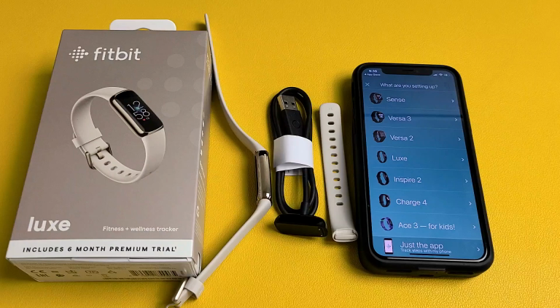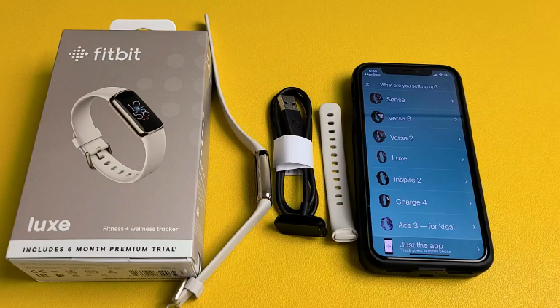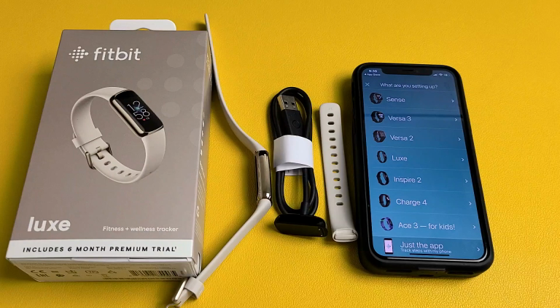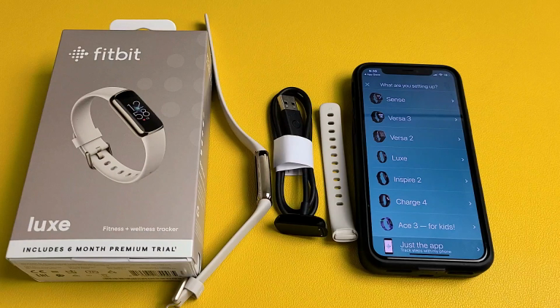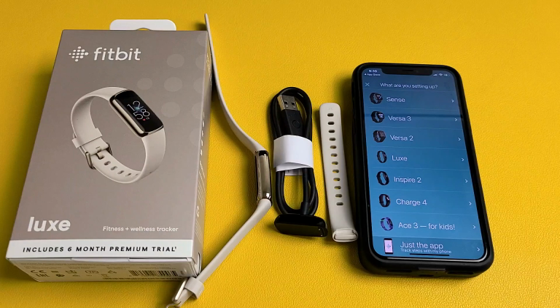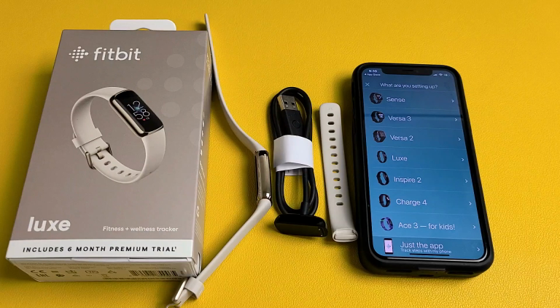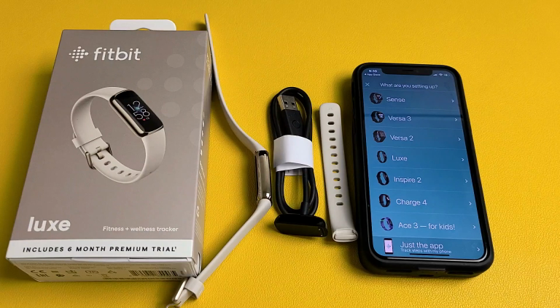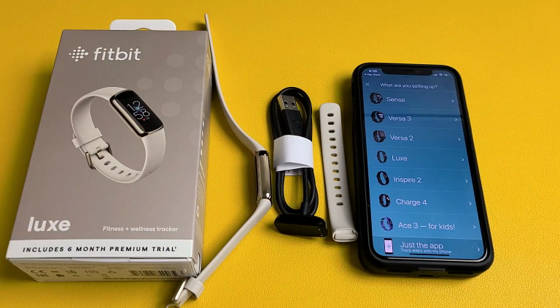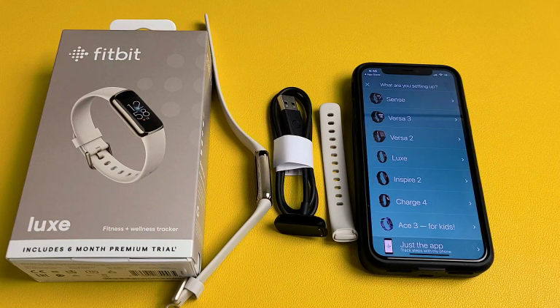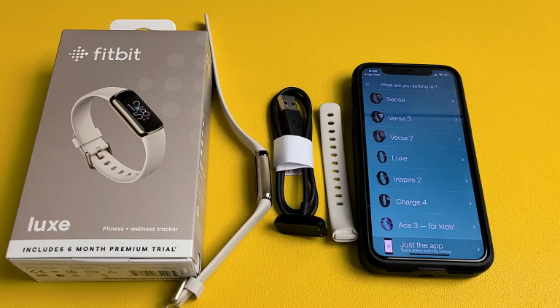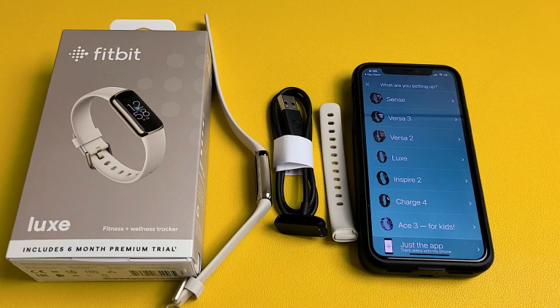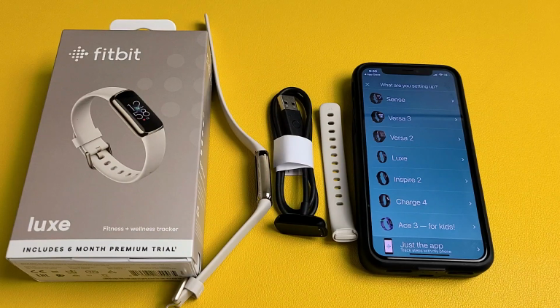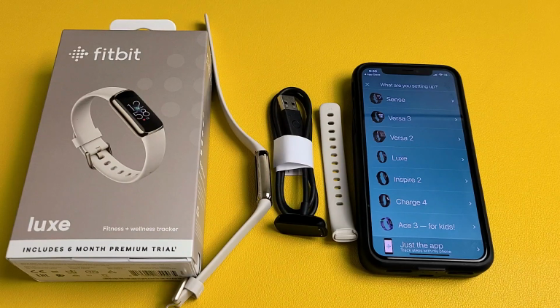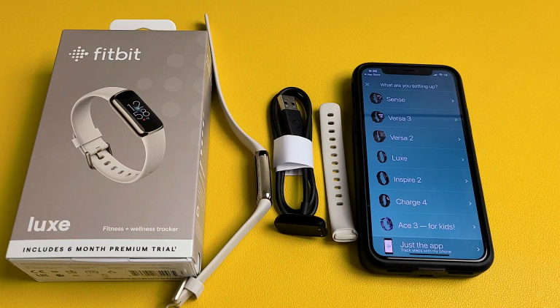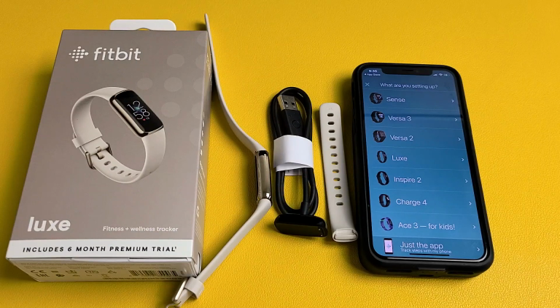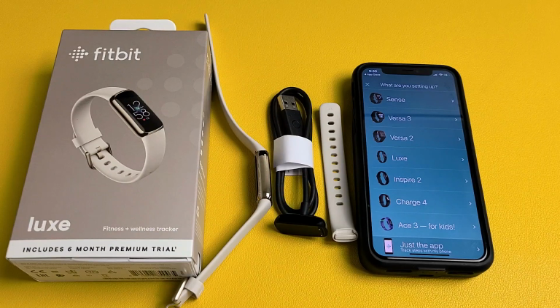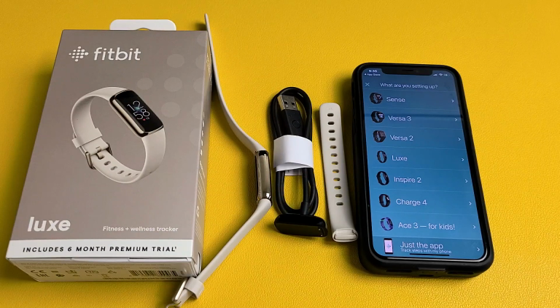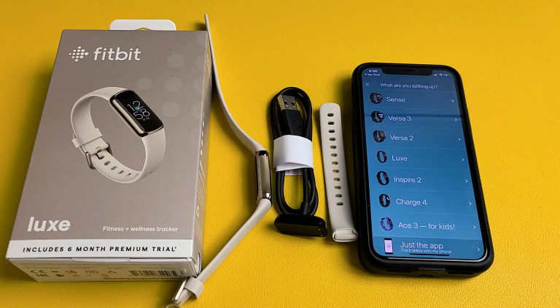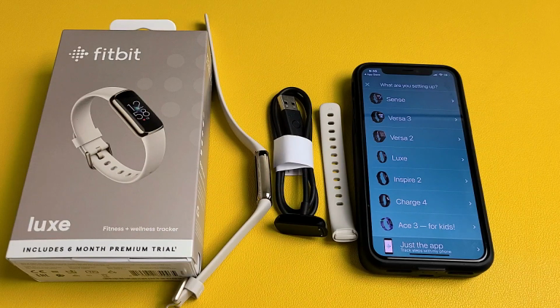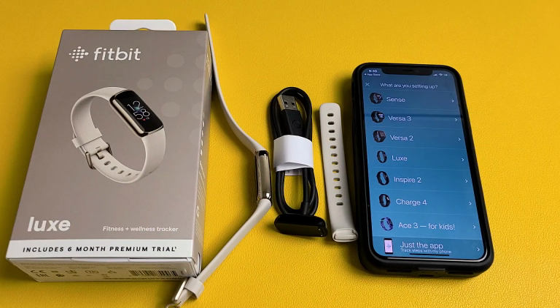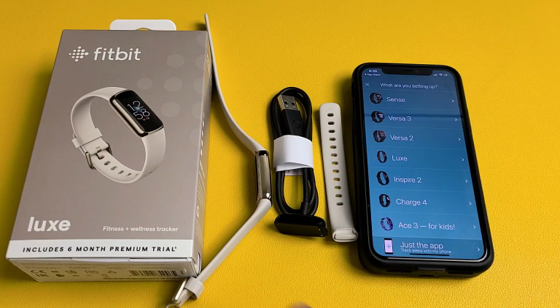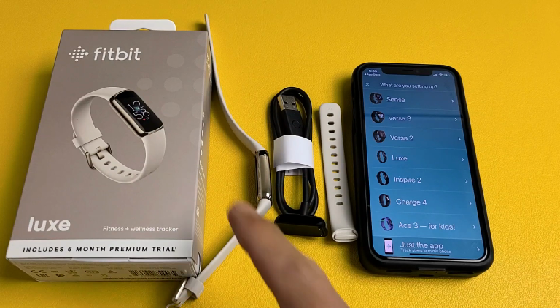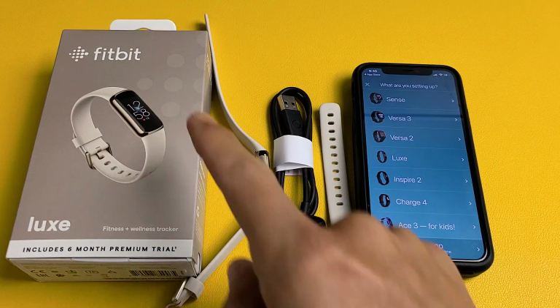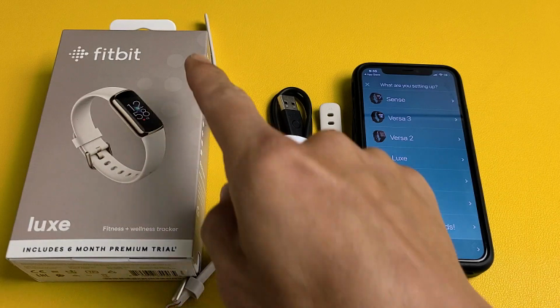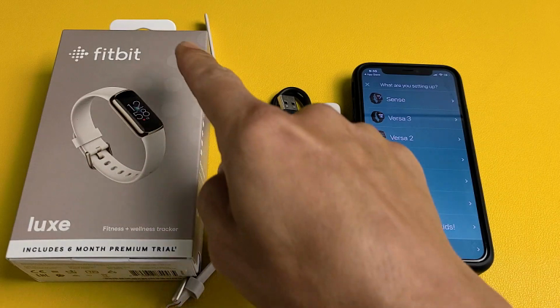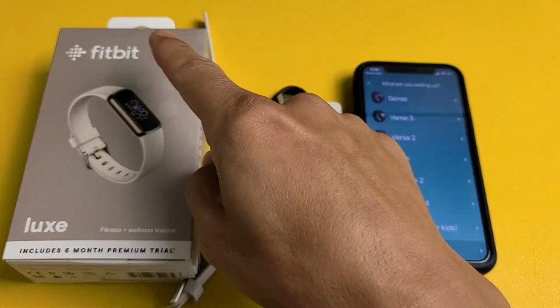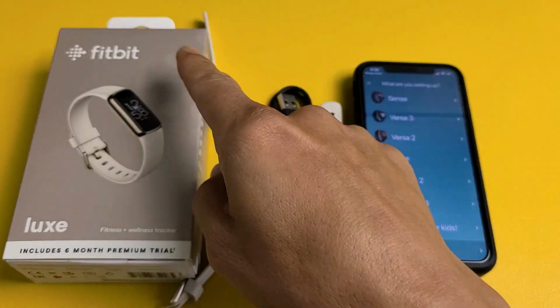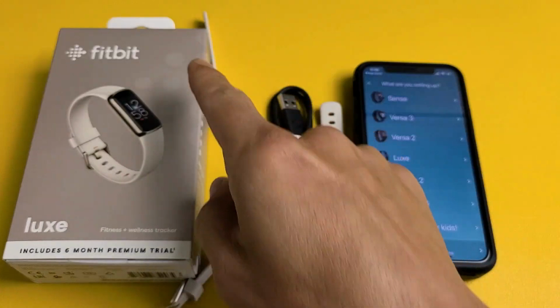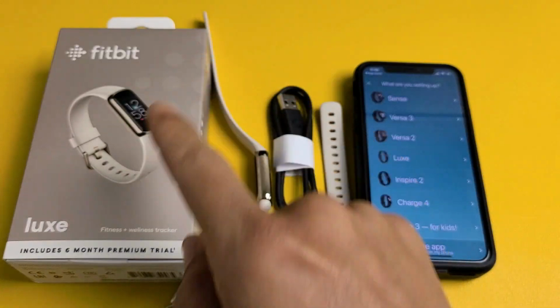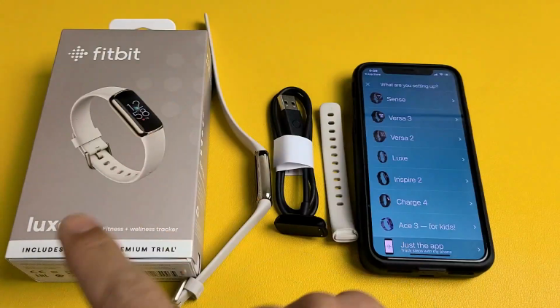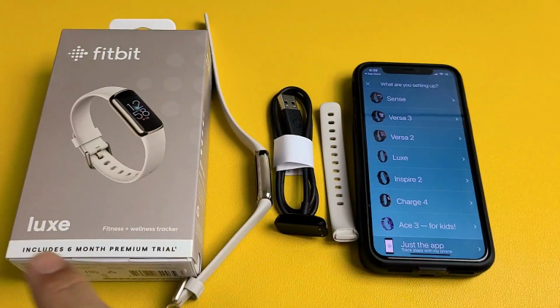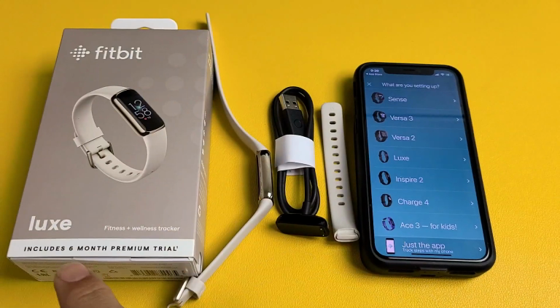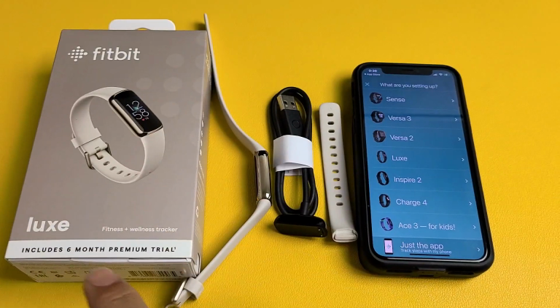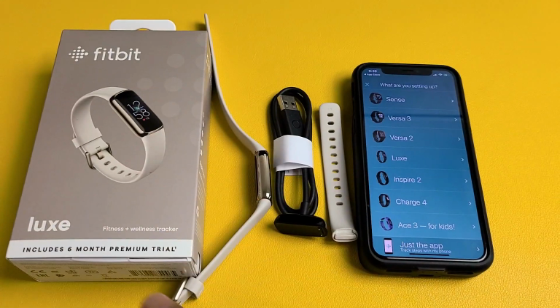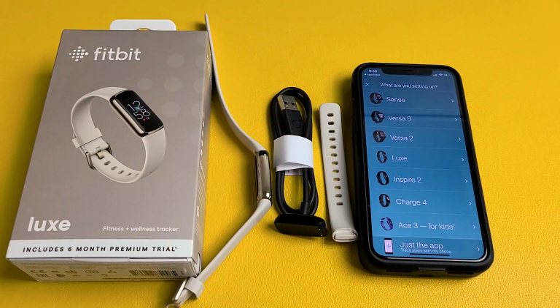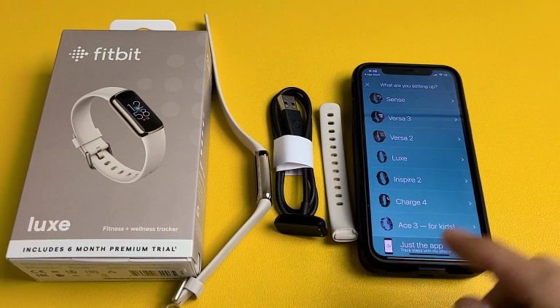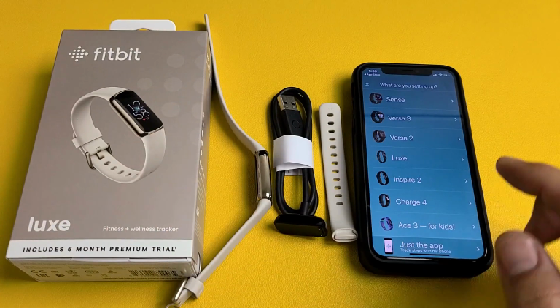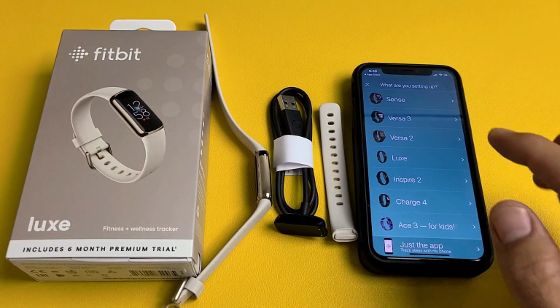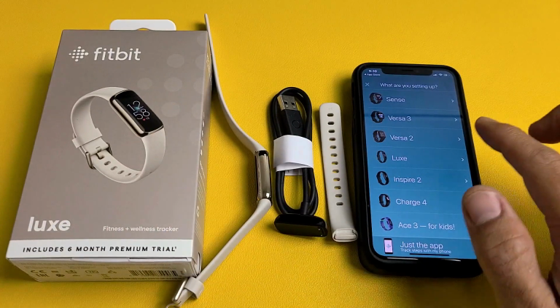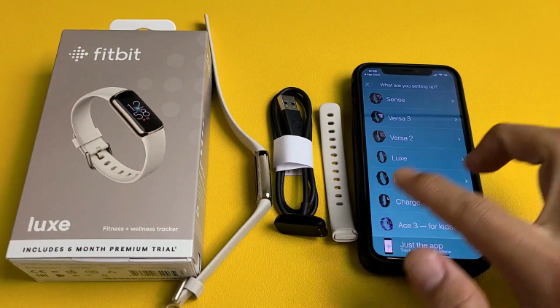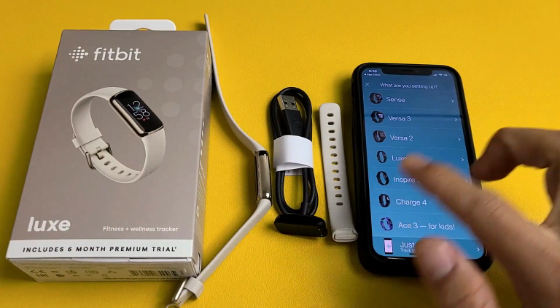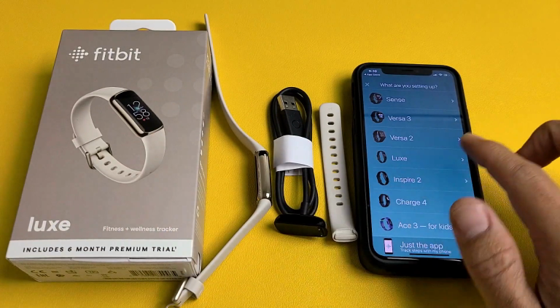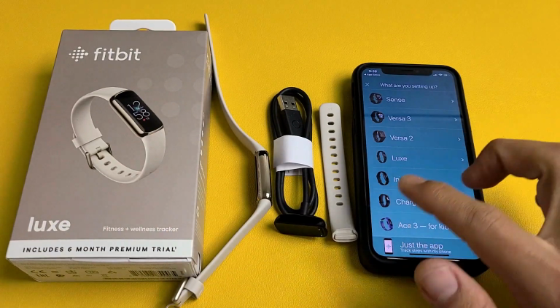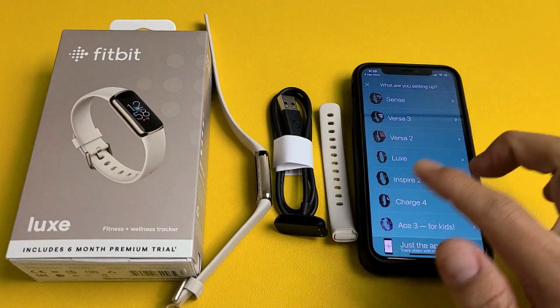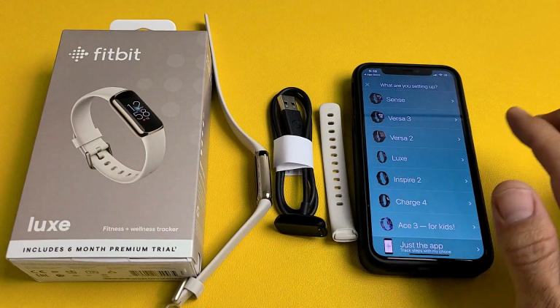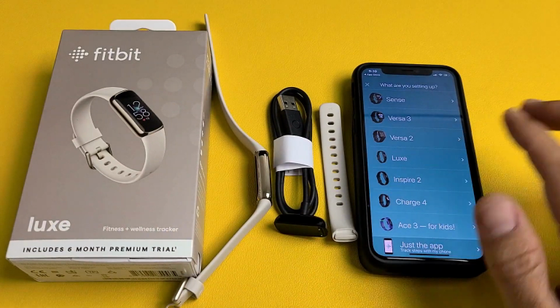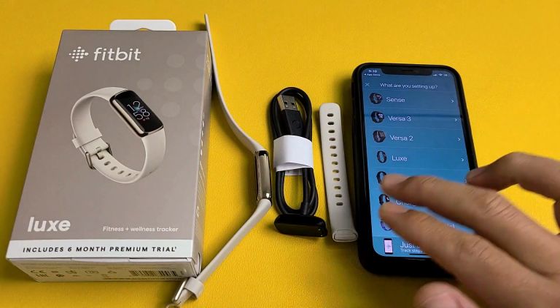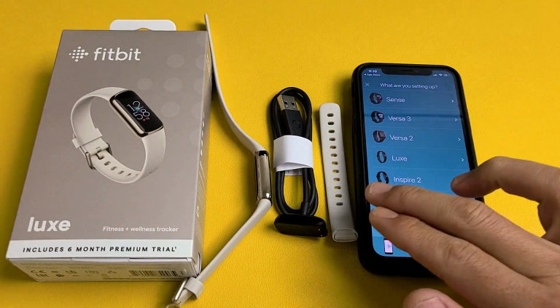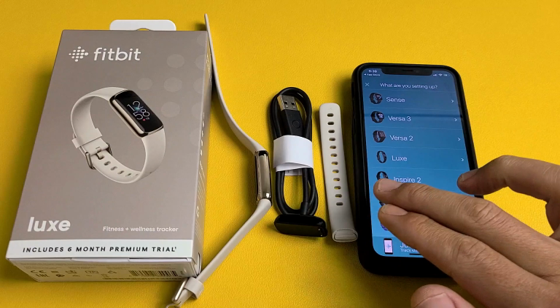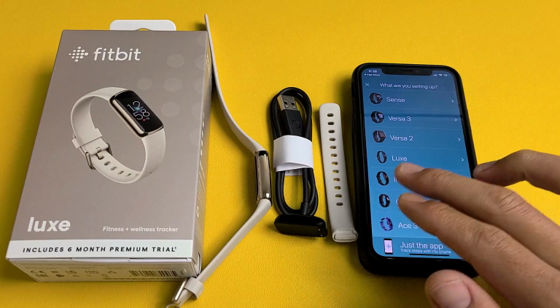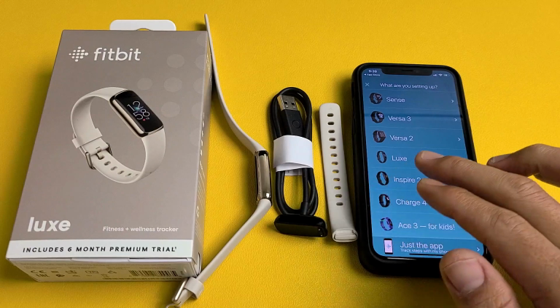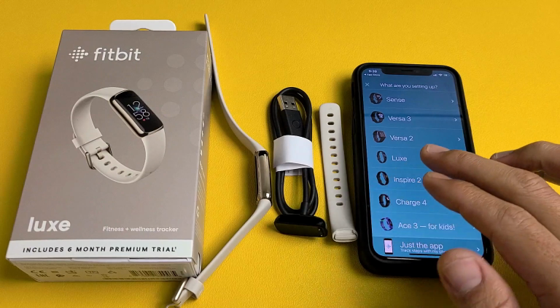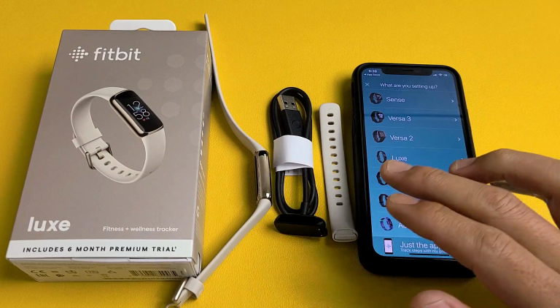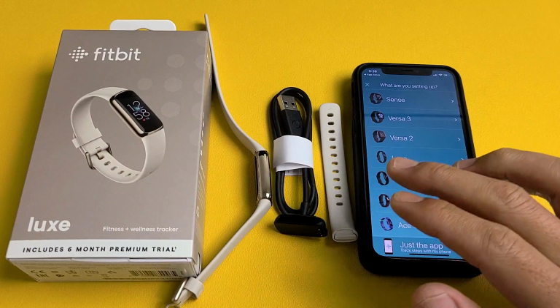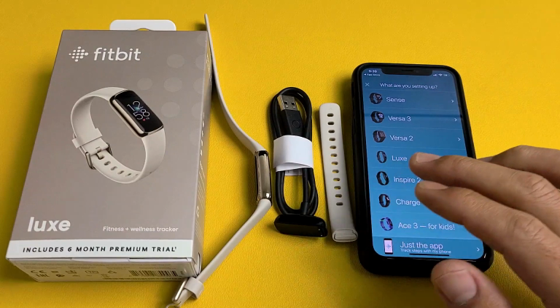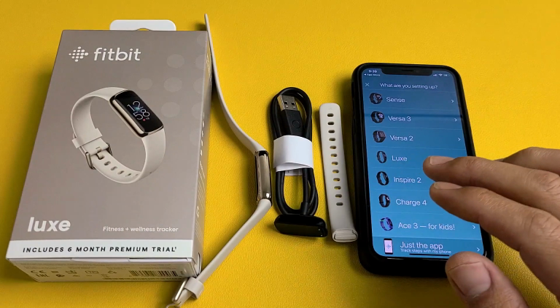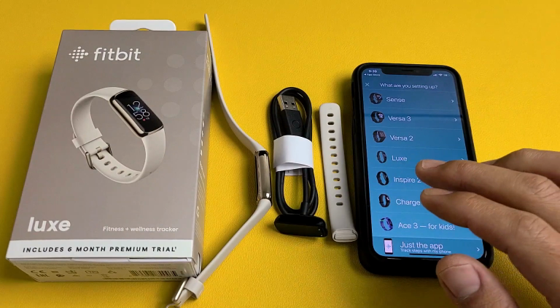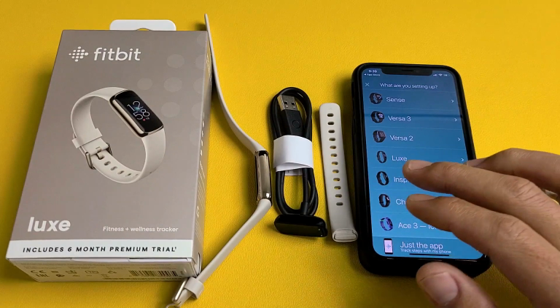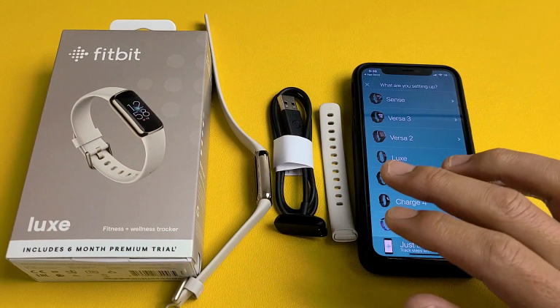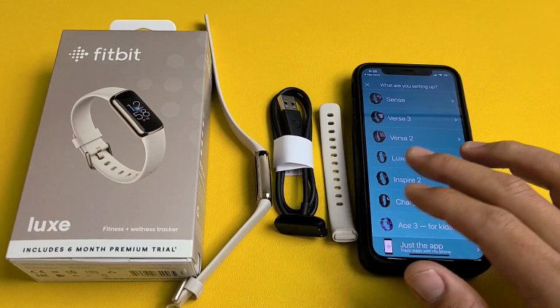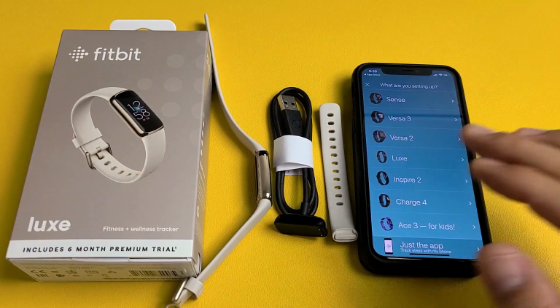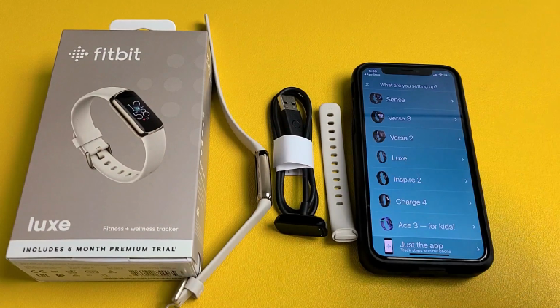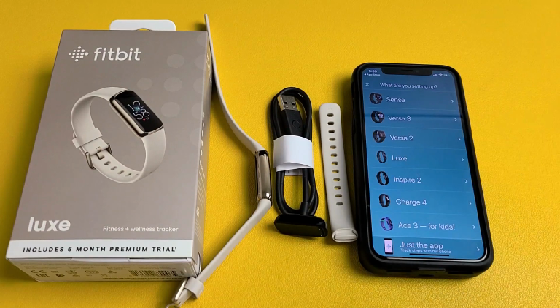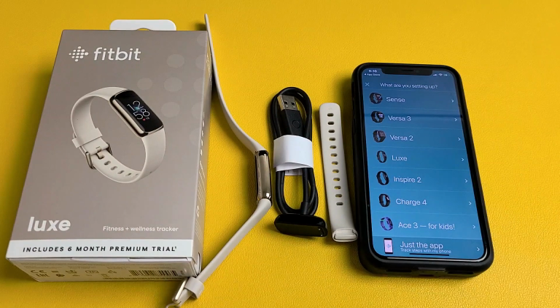I'm going to show you how to do the initial setup on your new Fitbit Luxe. It doesn't matter if you have an Android or an iPhone.